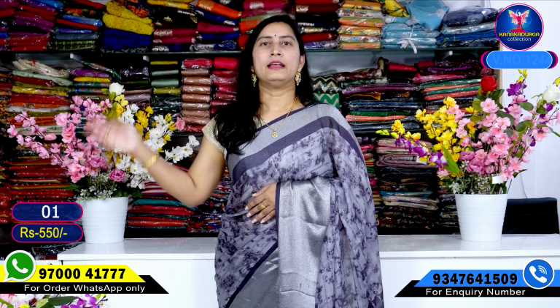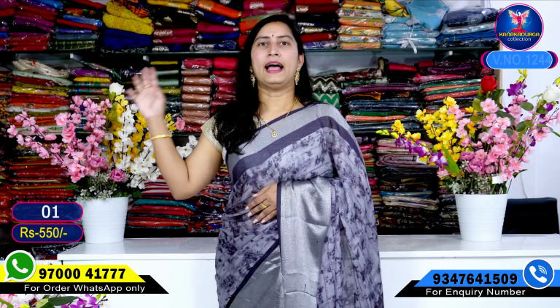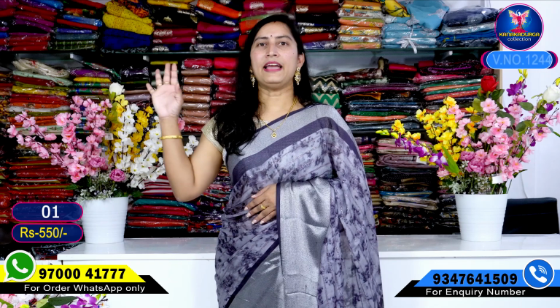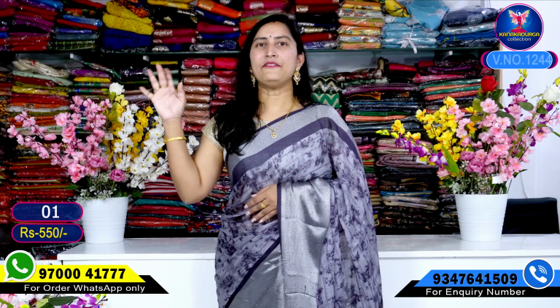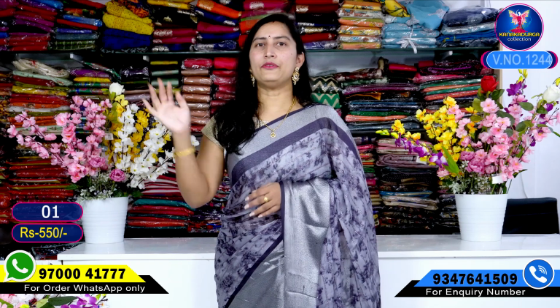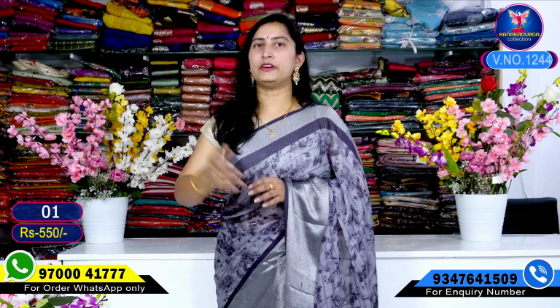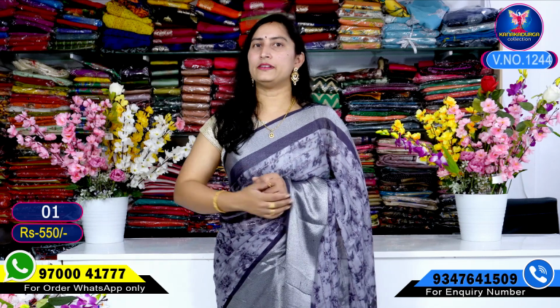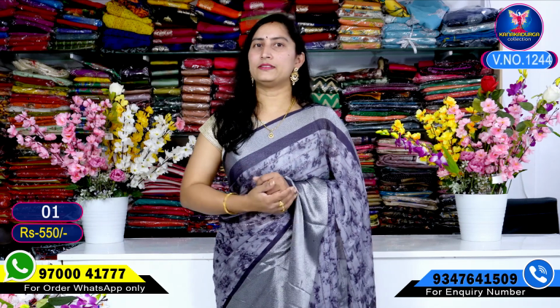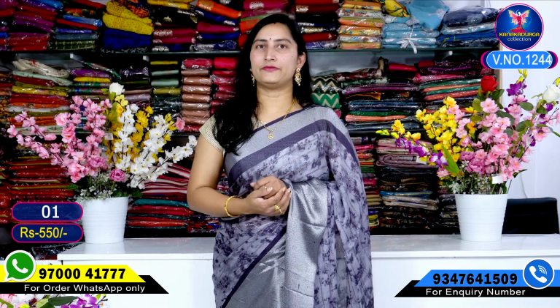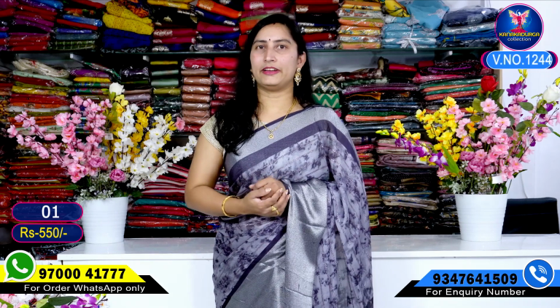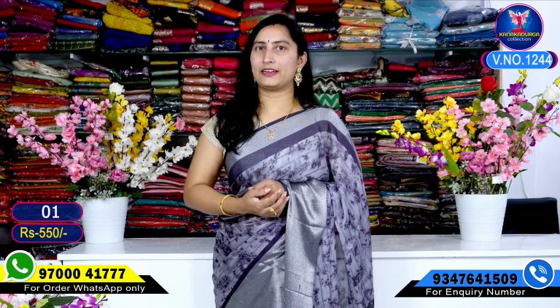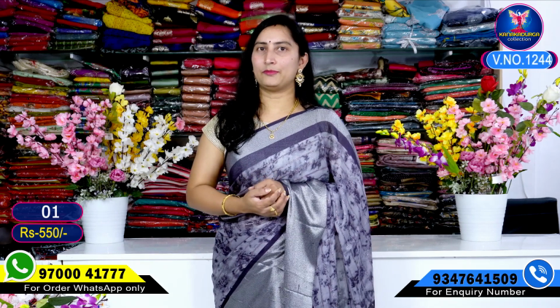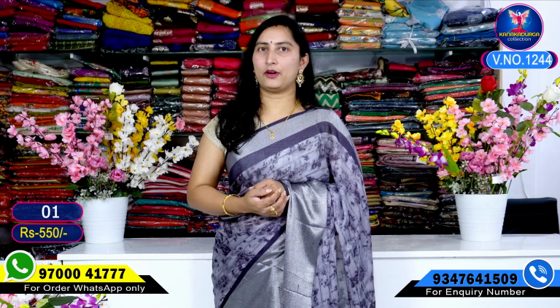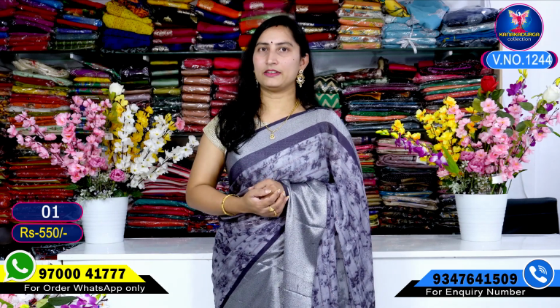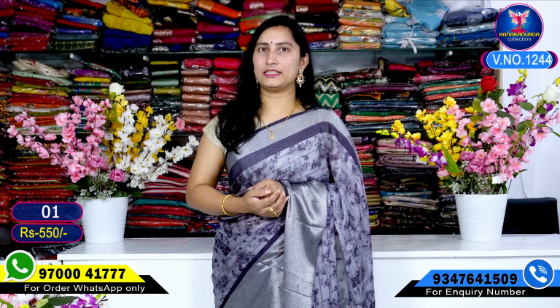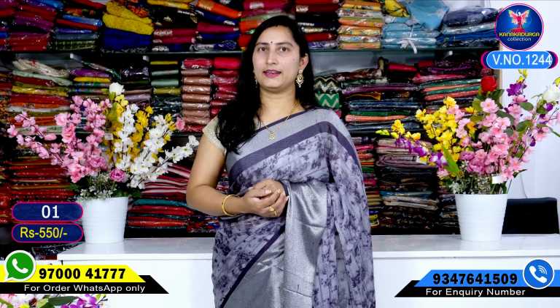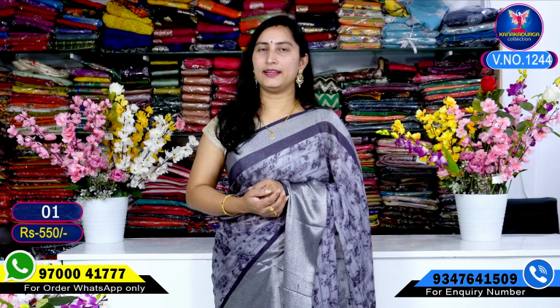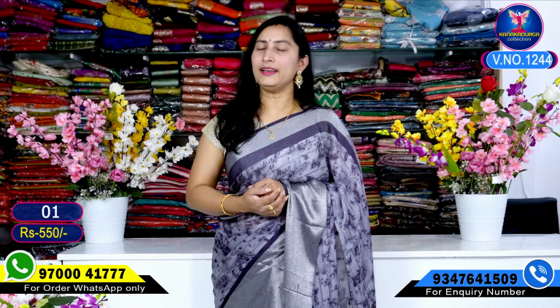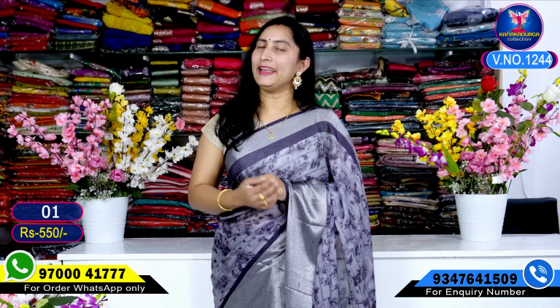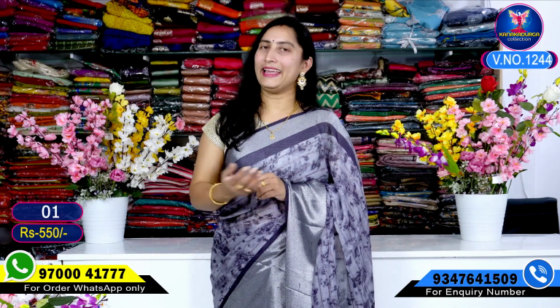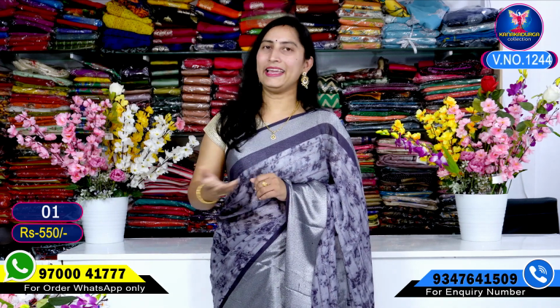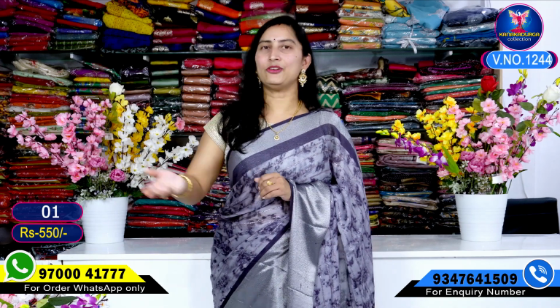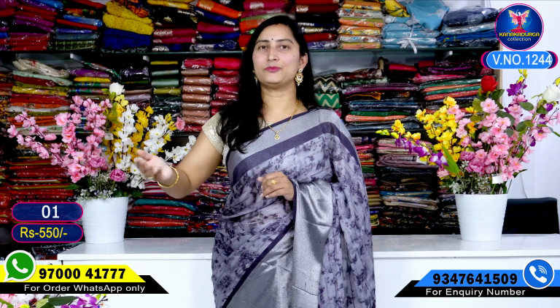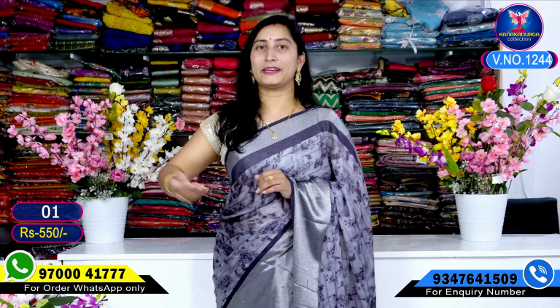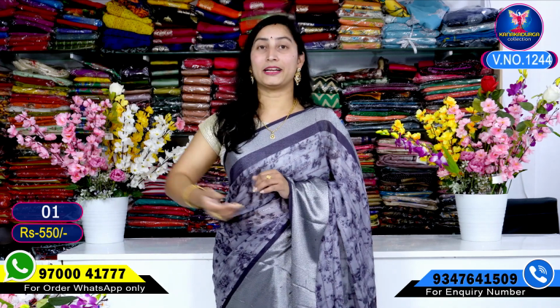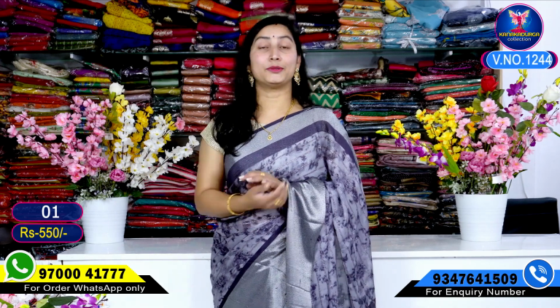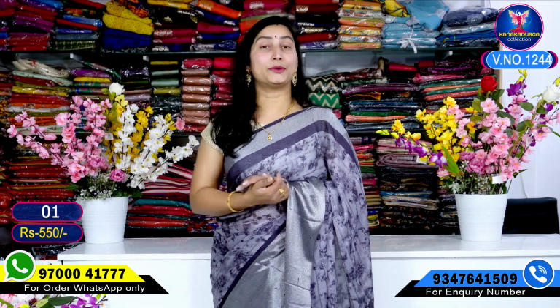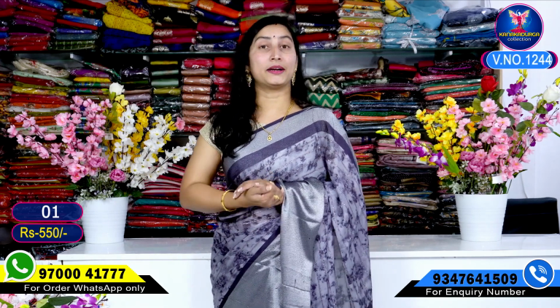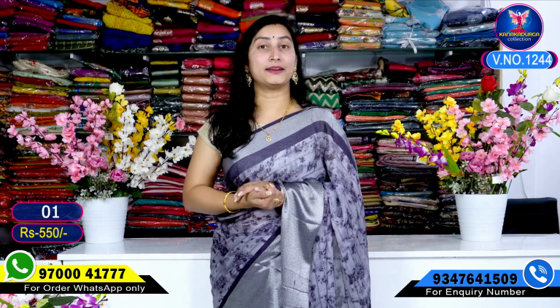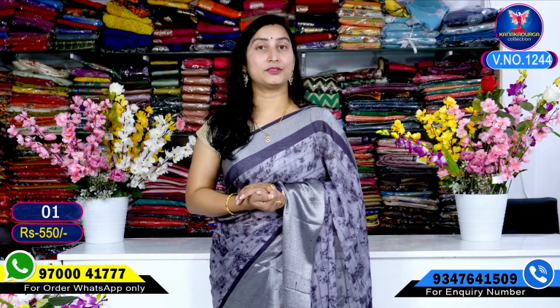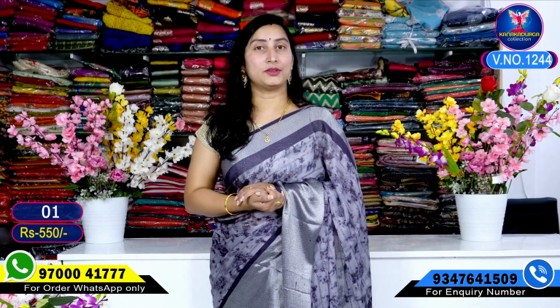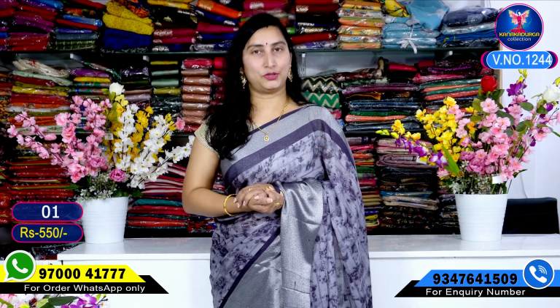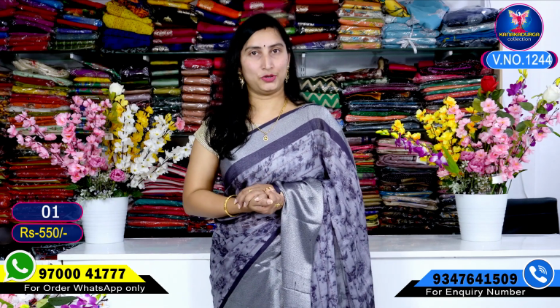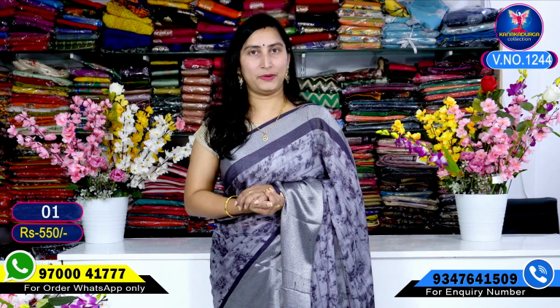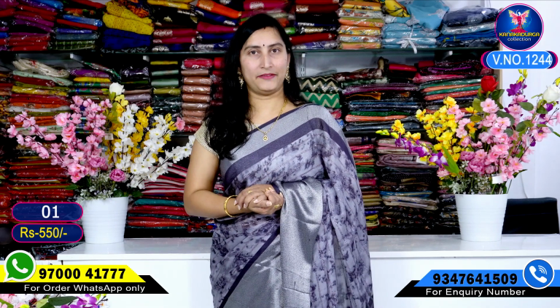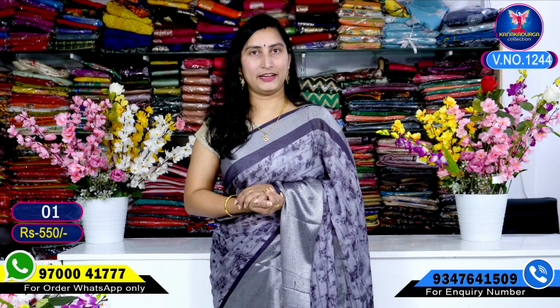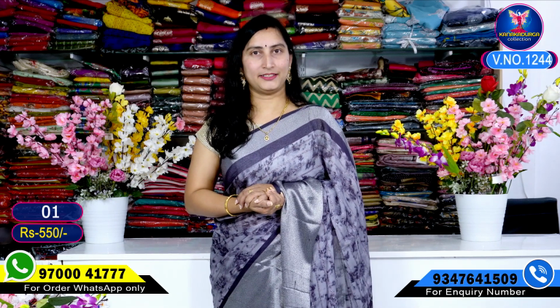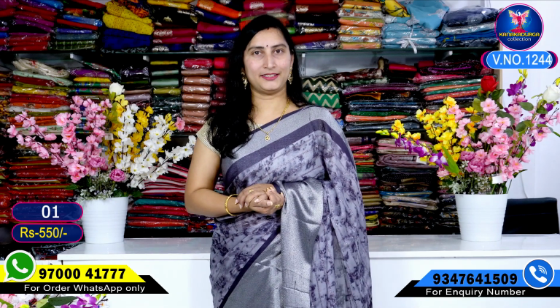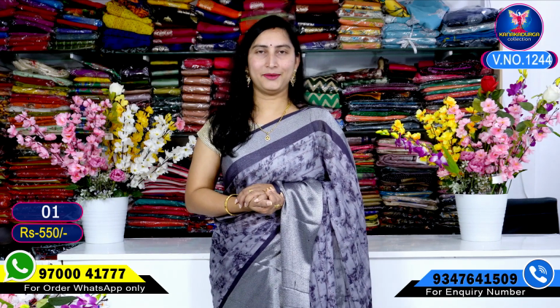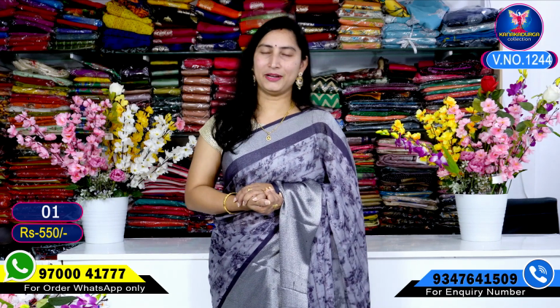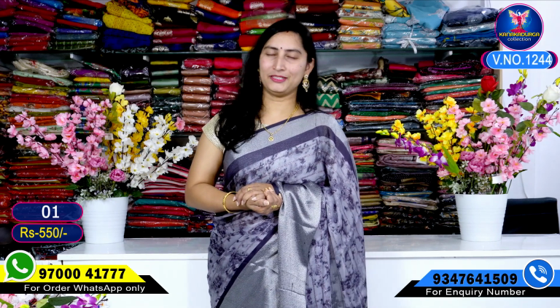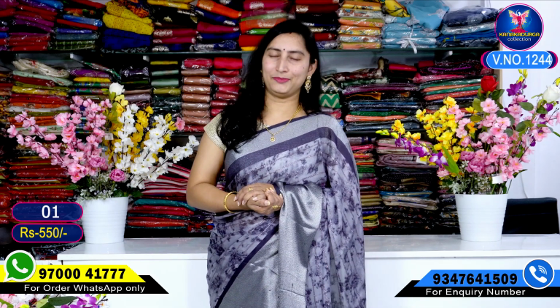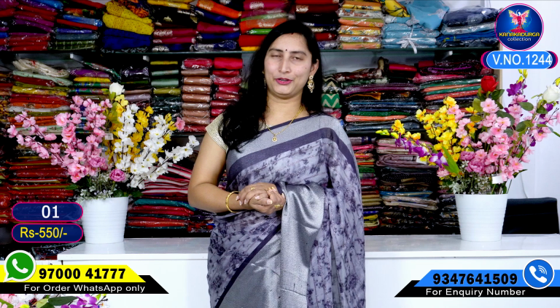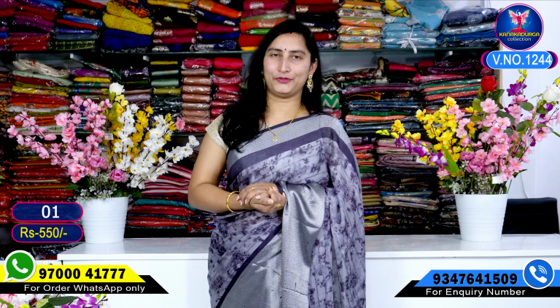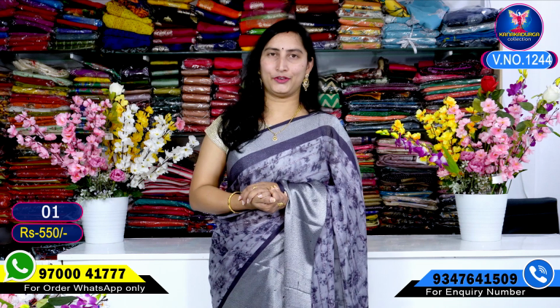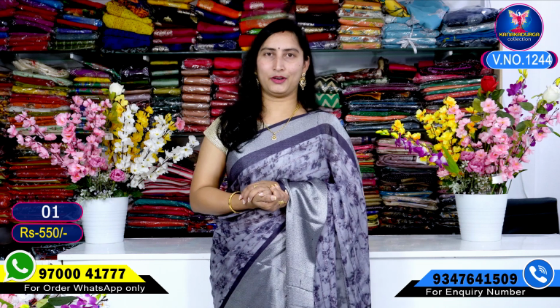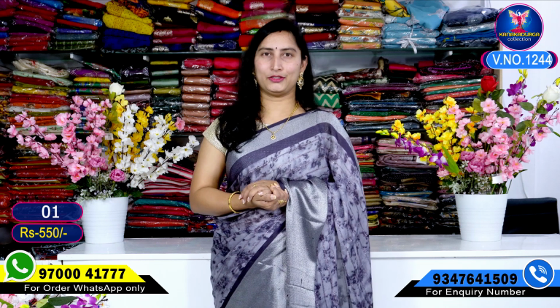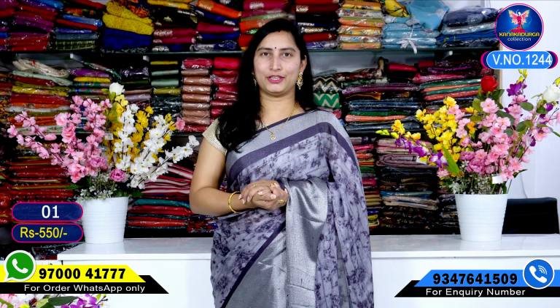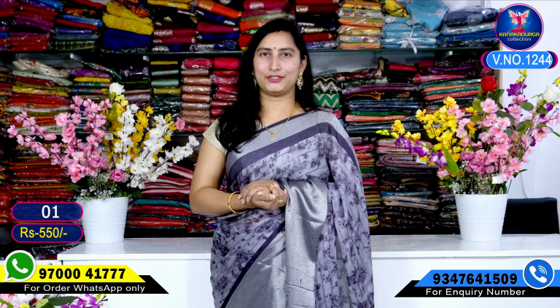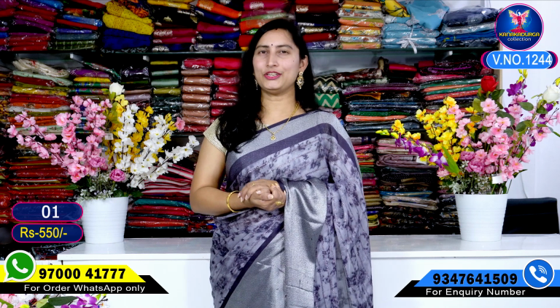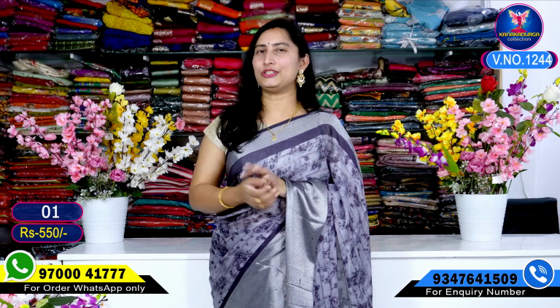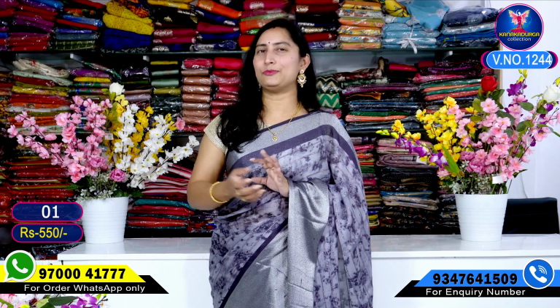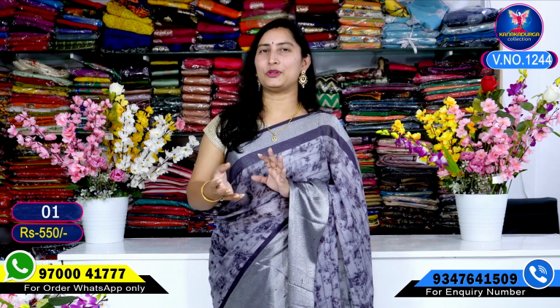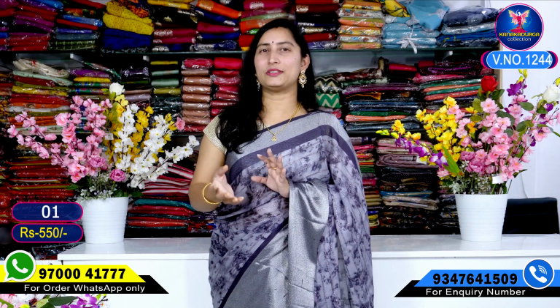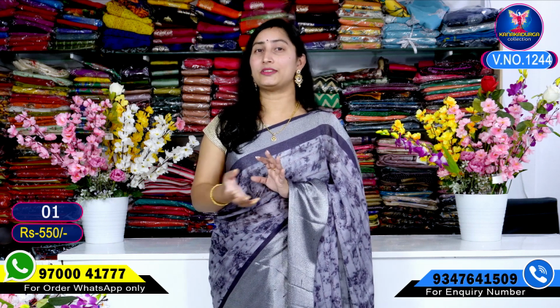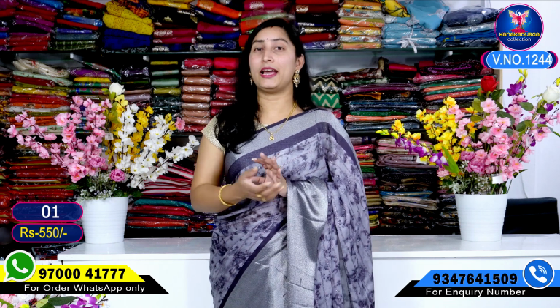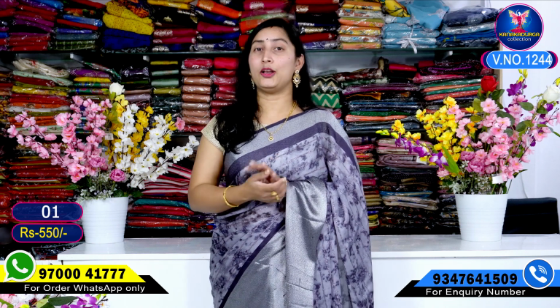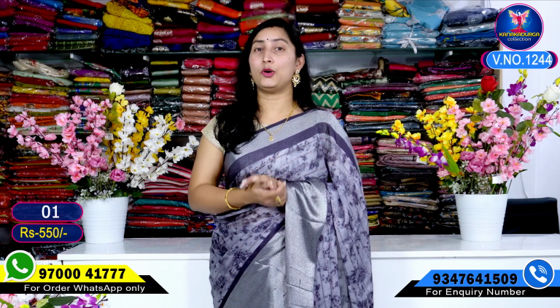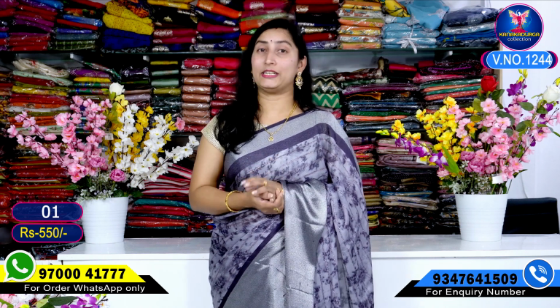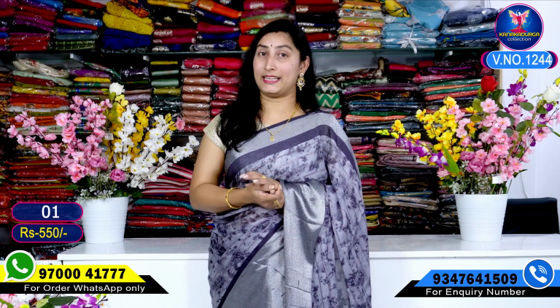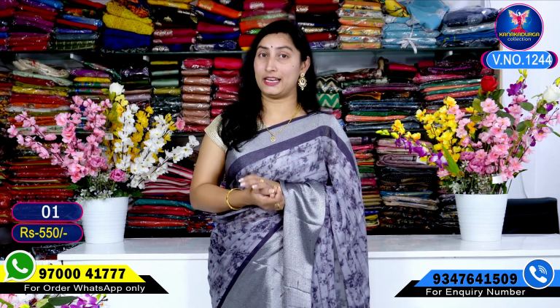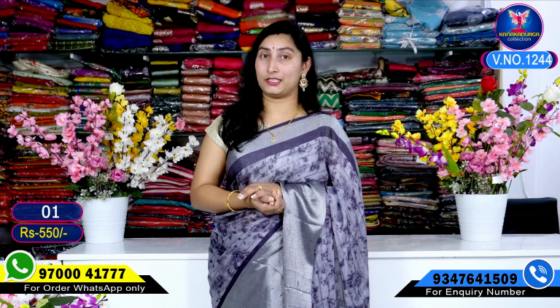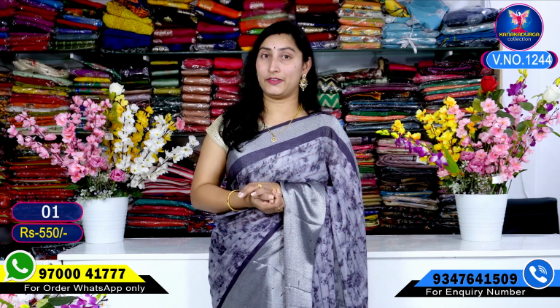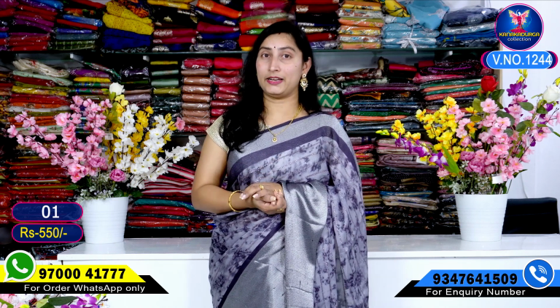Hi Viewers! Welcome to our Channel! This is a beautiful collection of Shibori style and designer's wear.